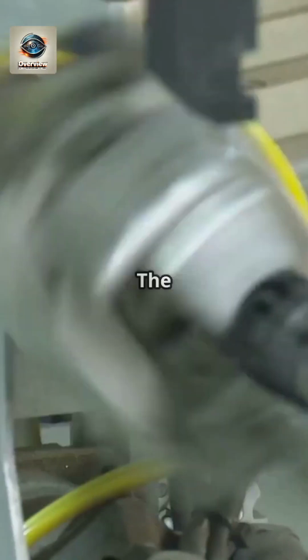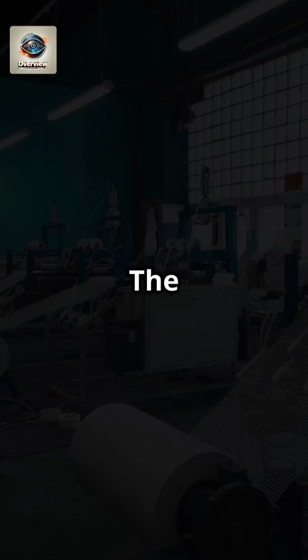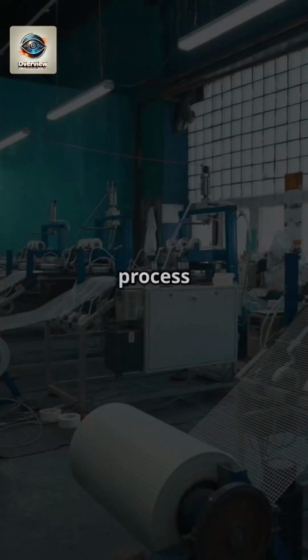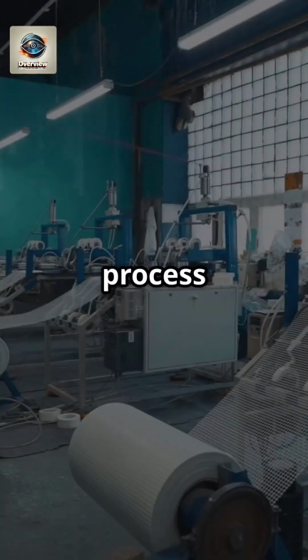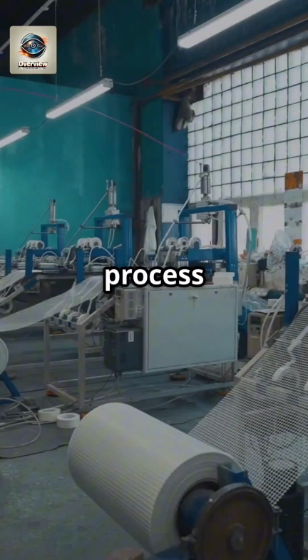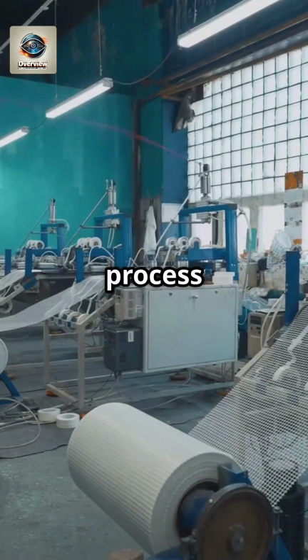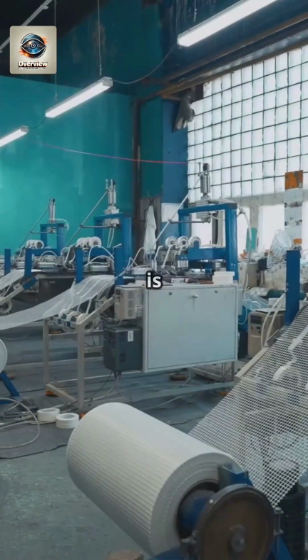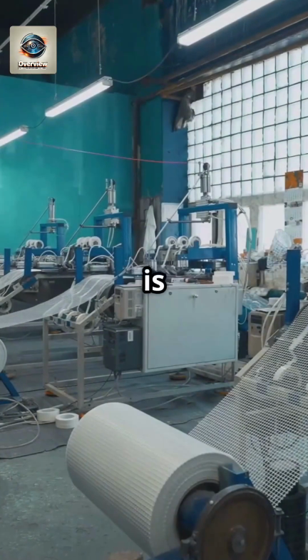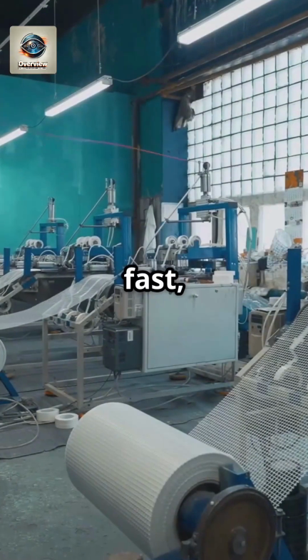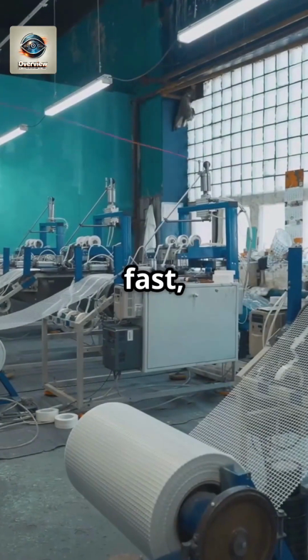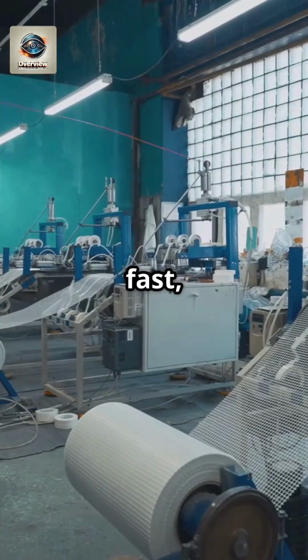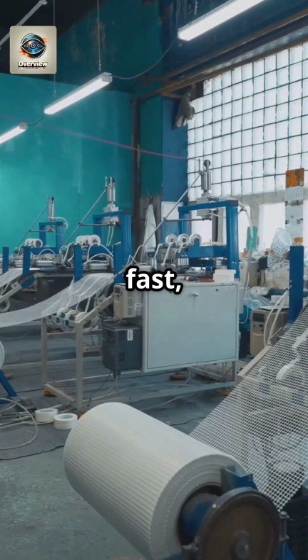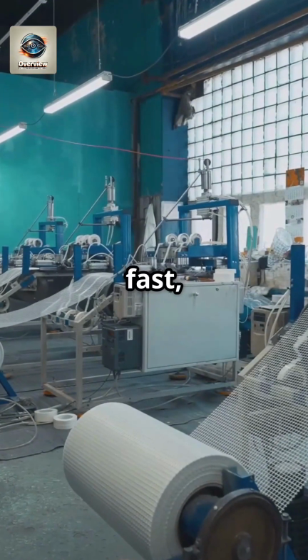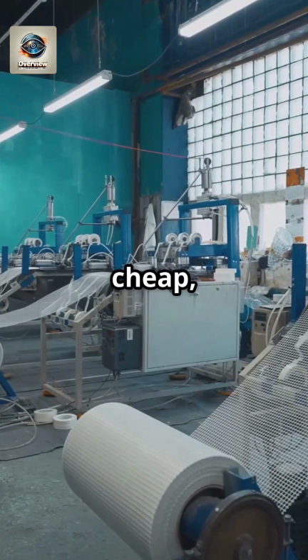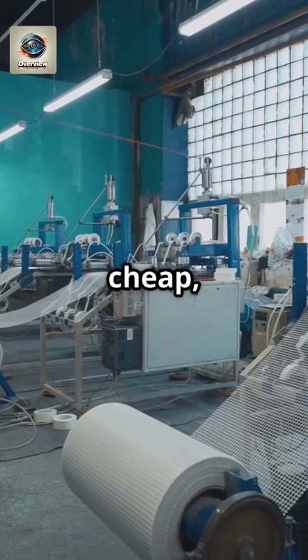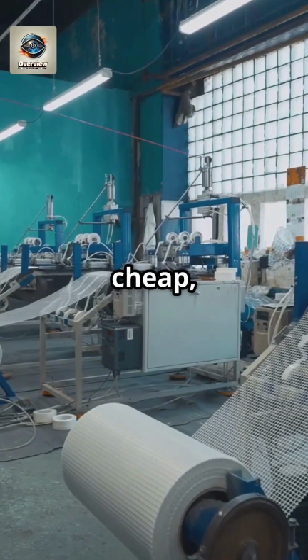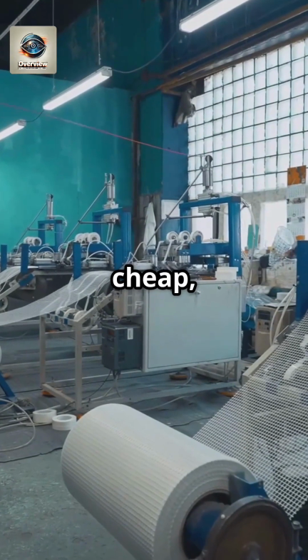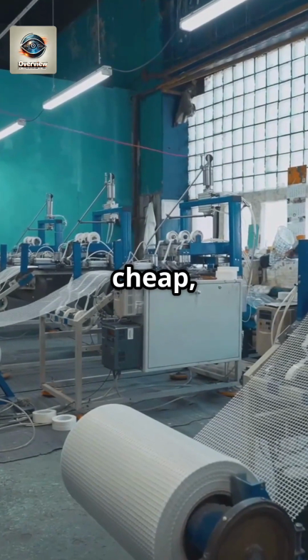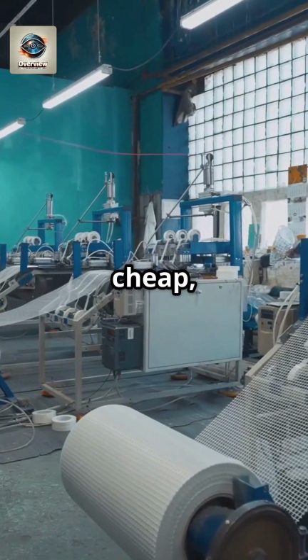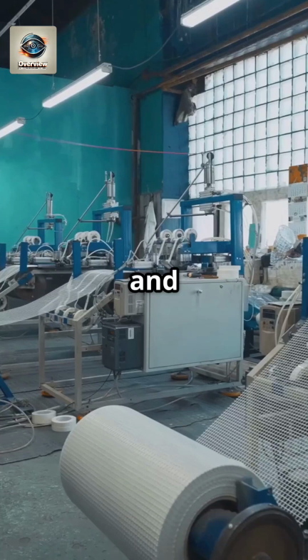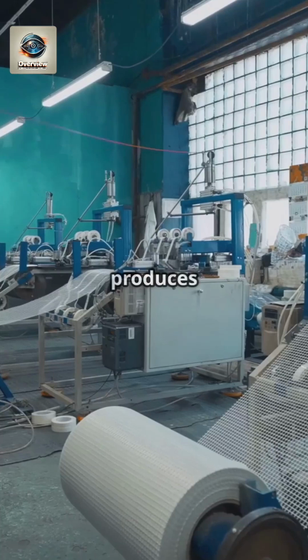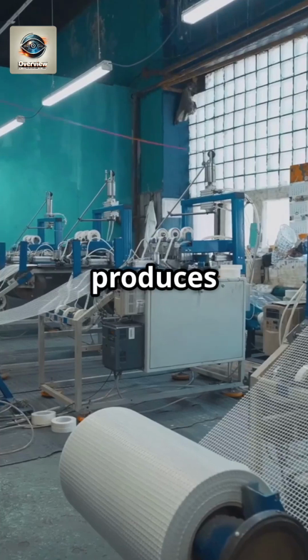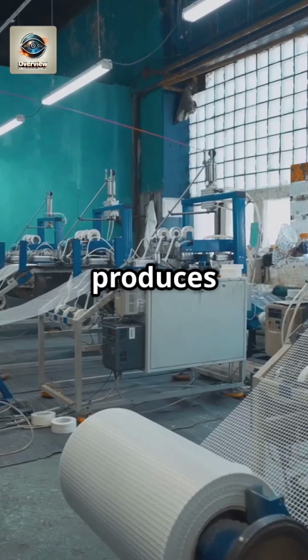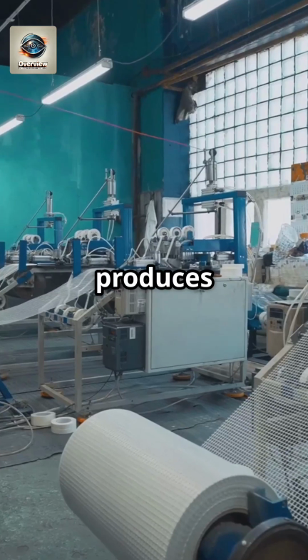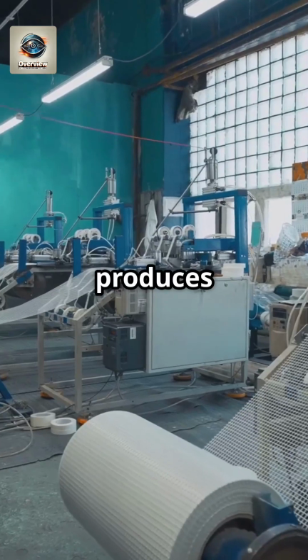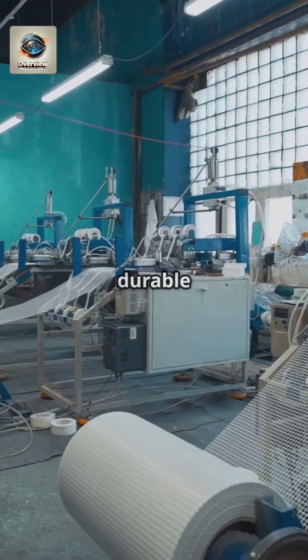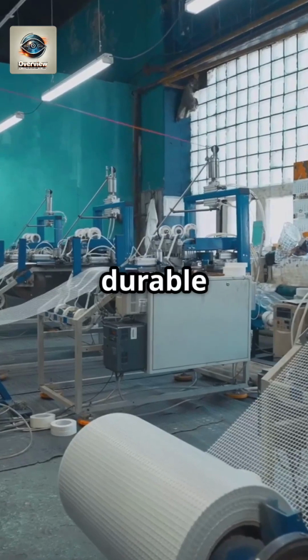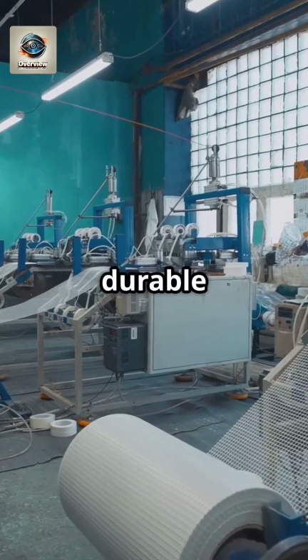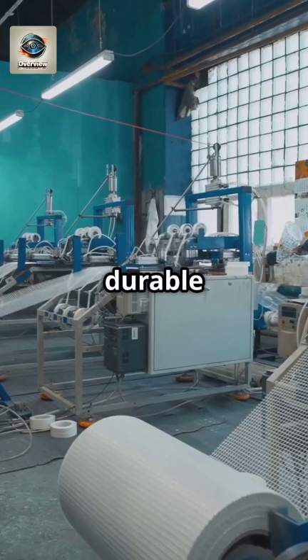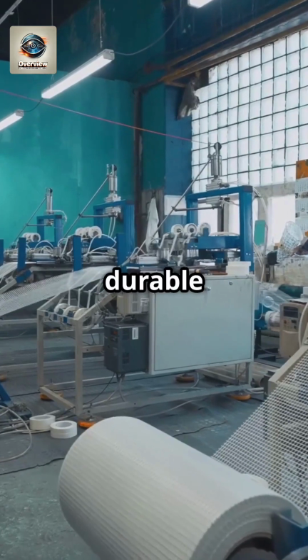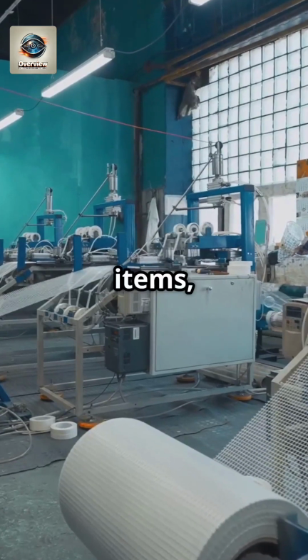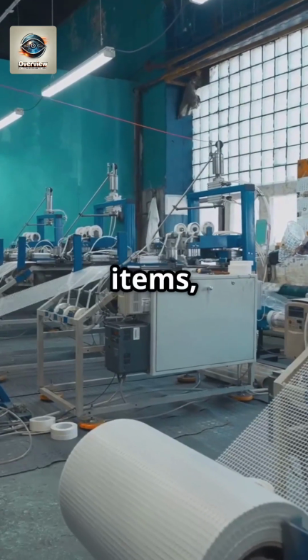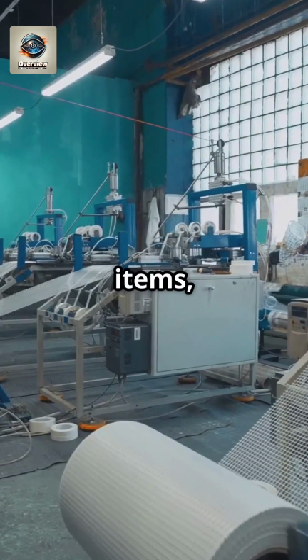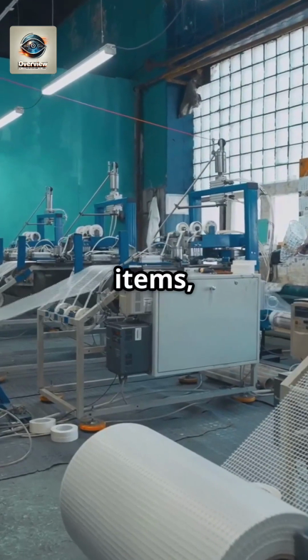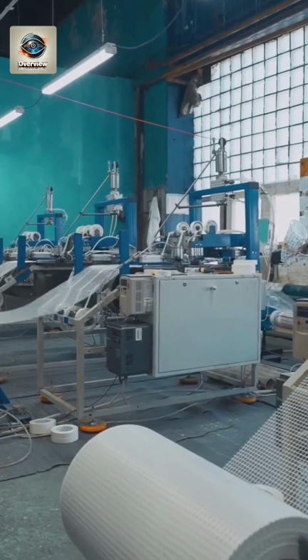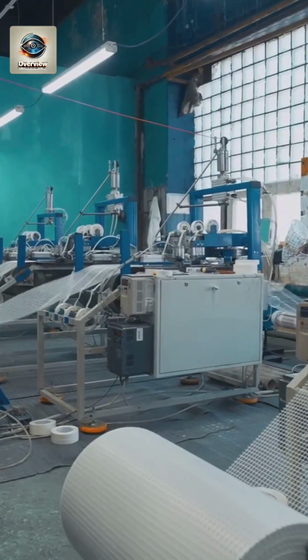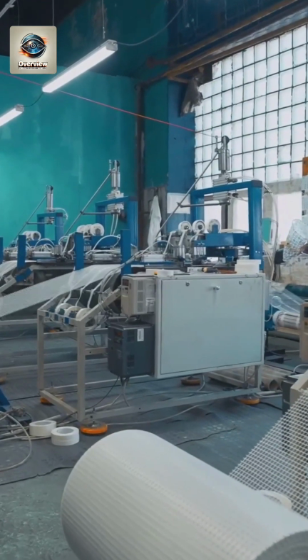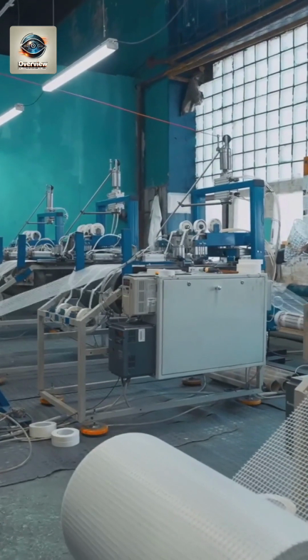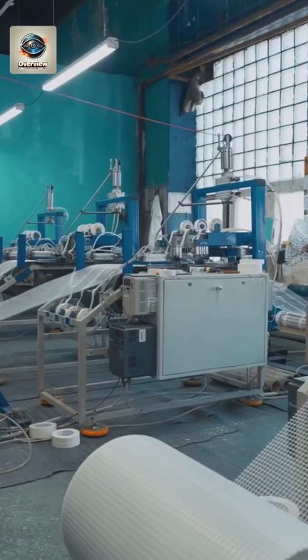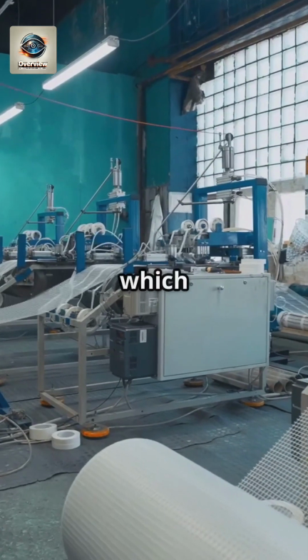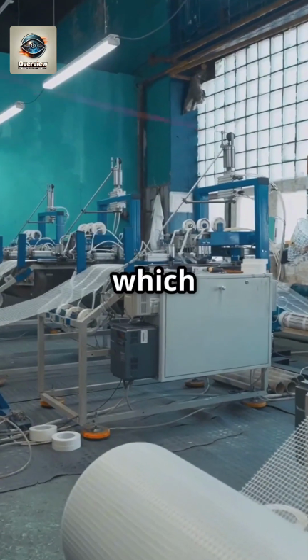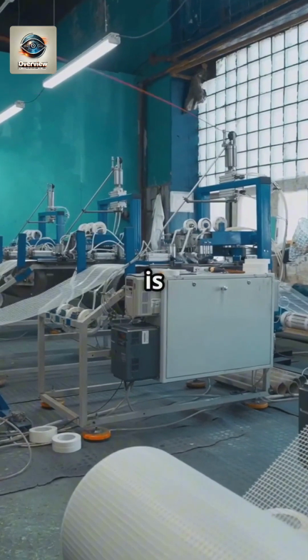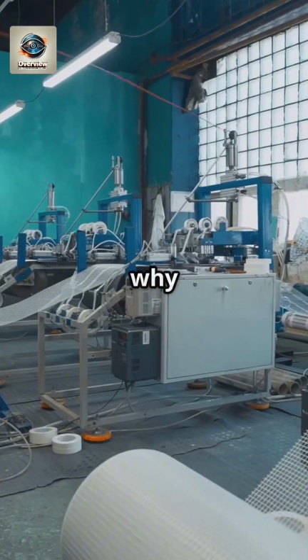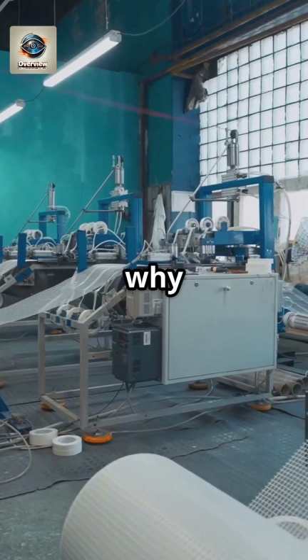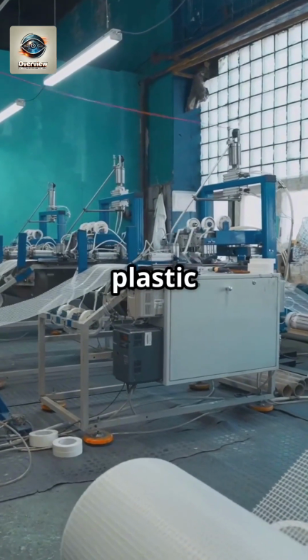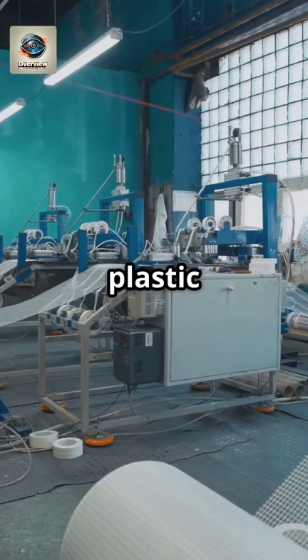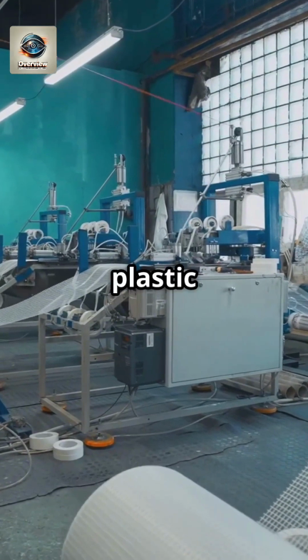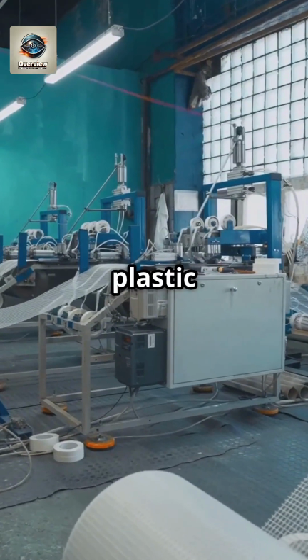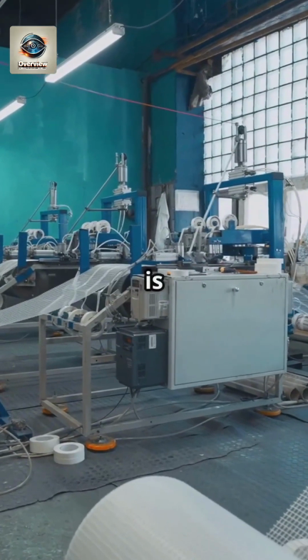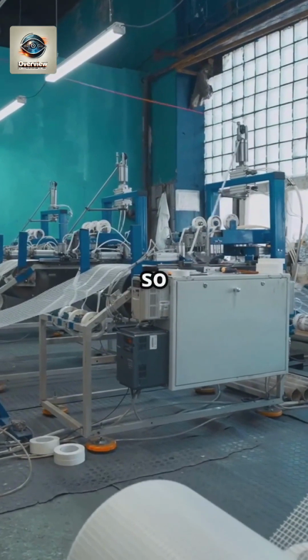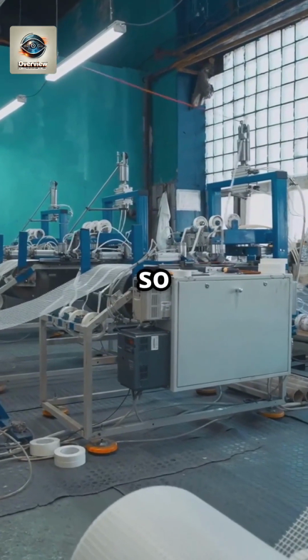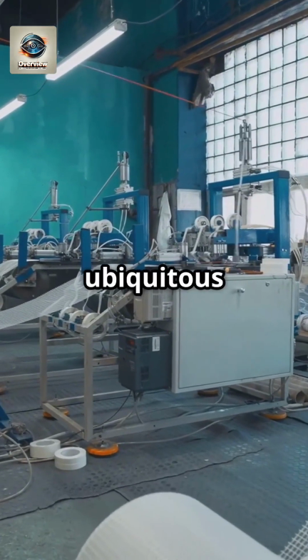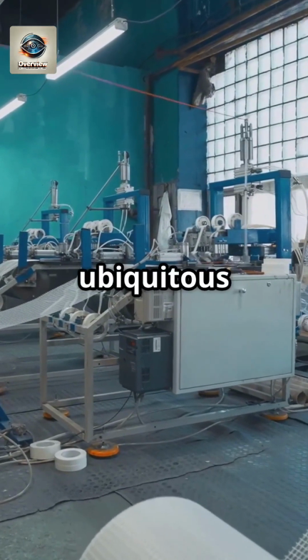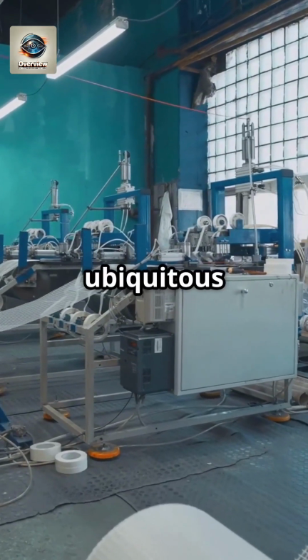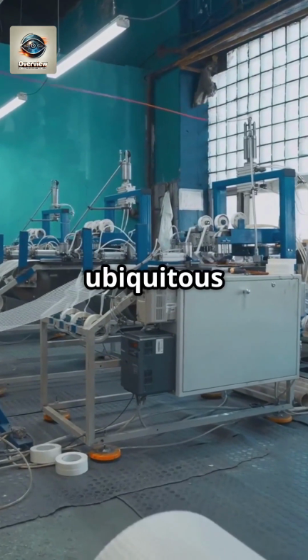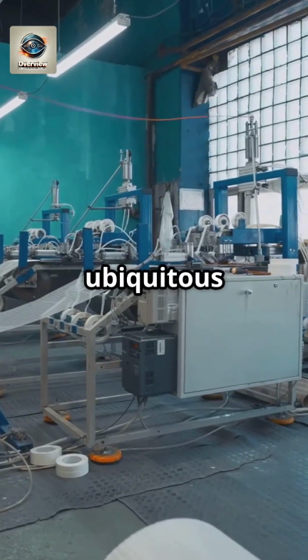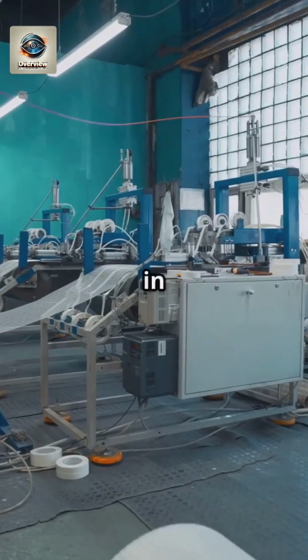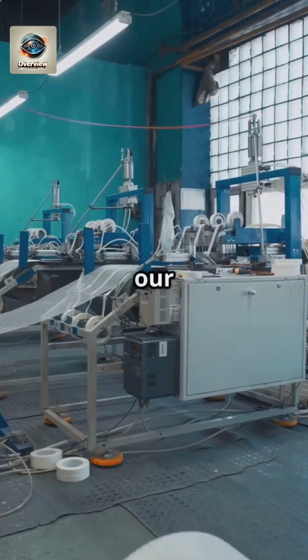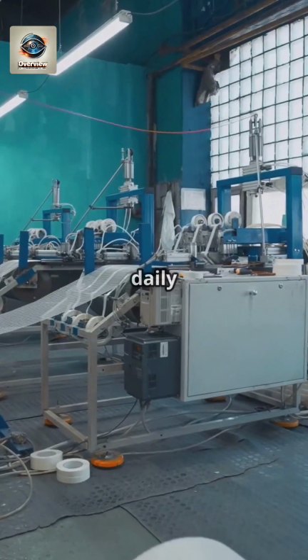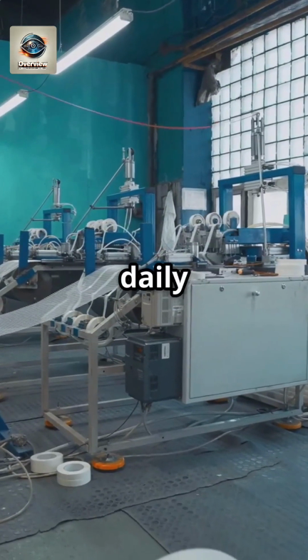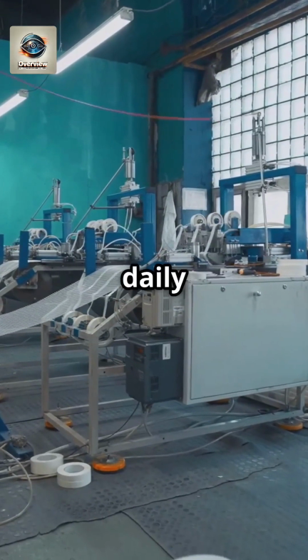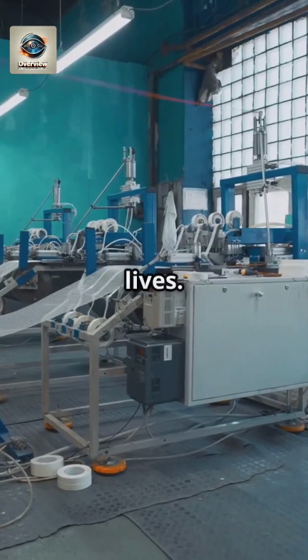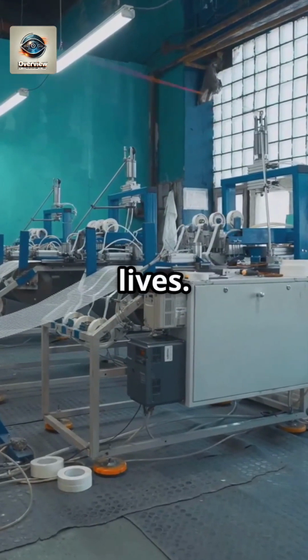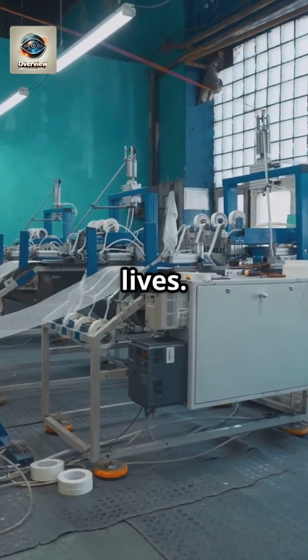The process is fast, cheap, and produces durable items, which is why plastic is so ubiquitous in our daily lives.